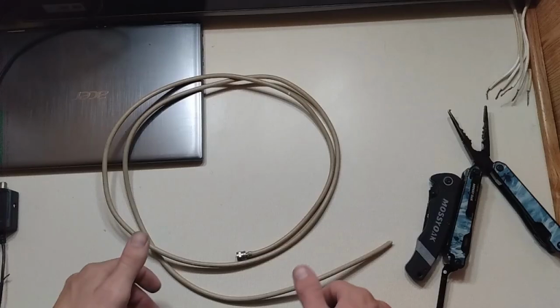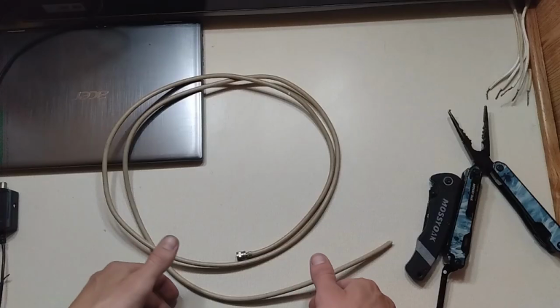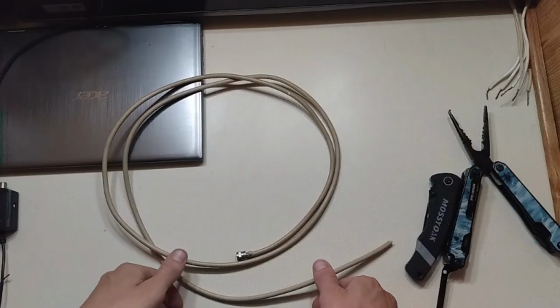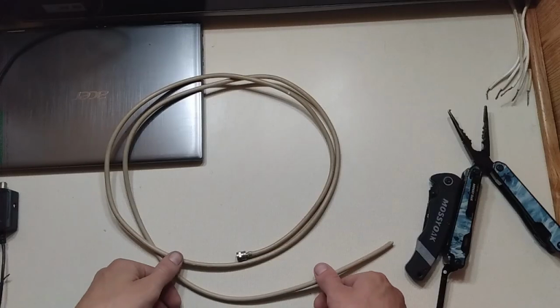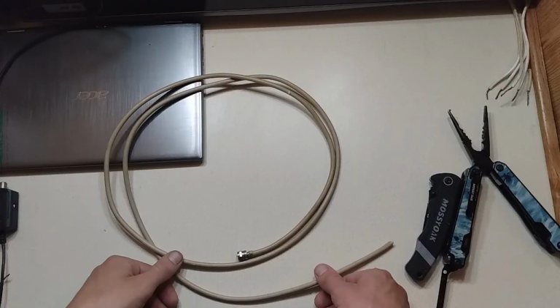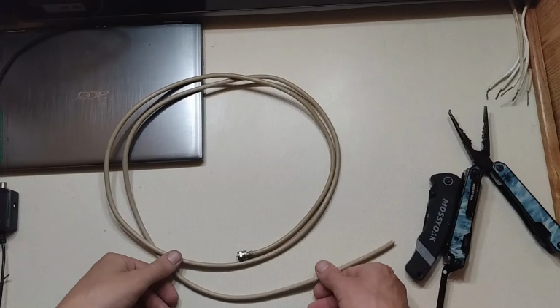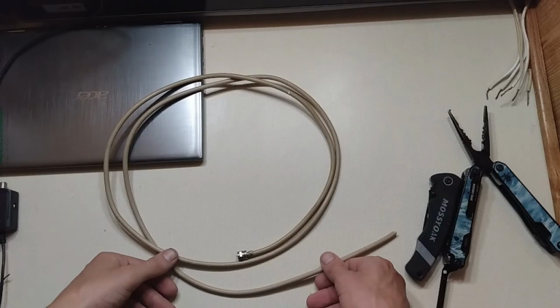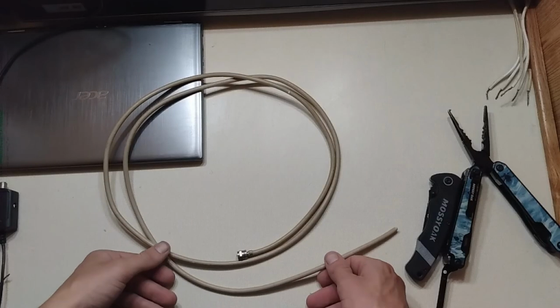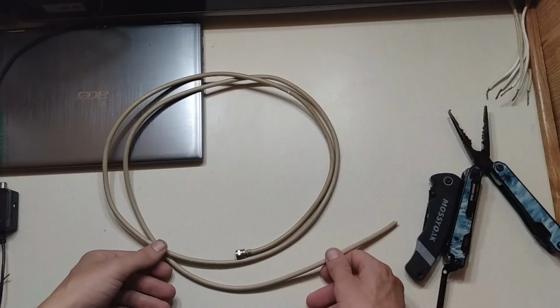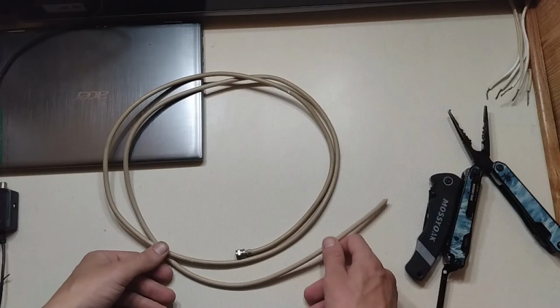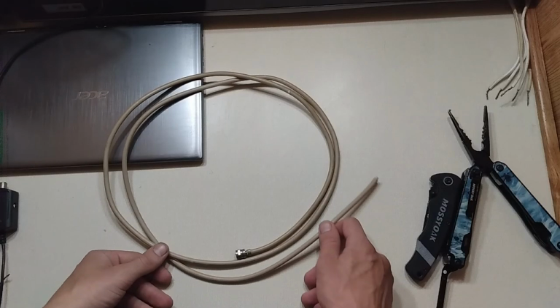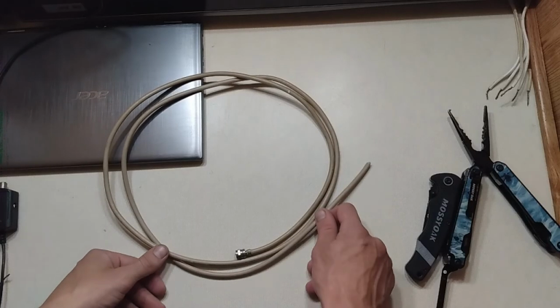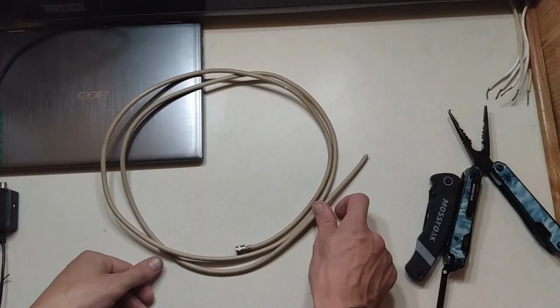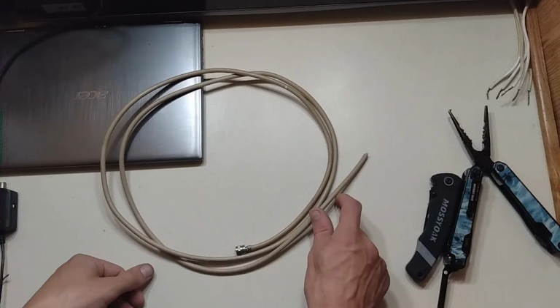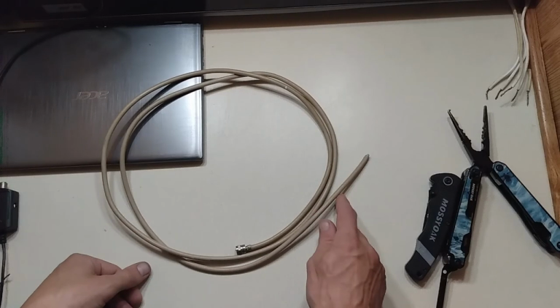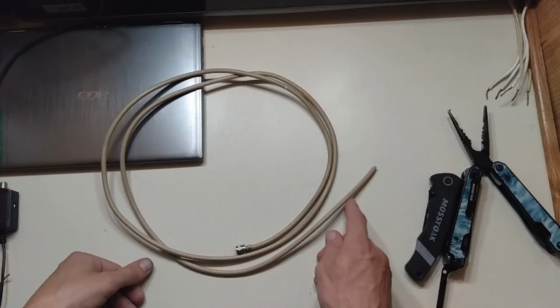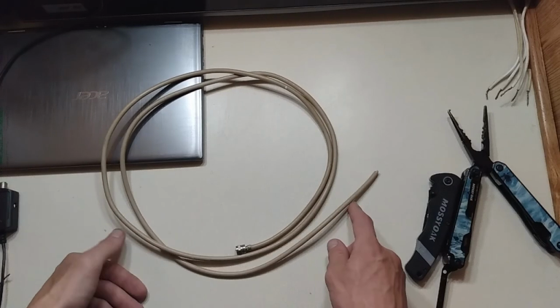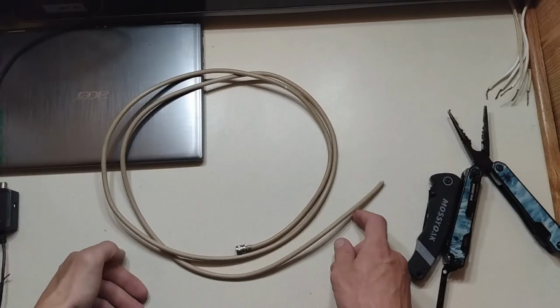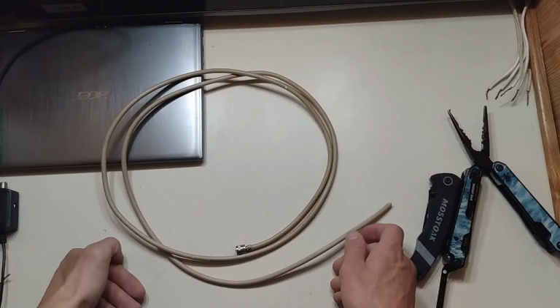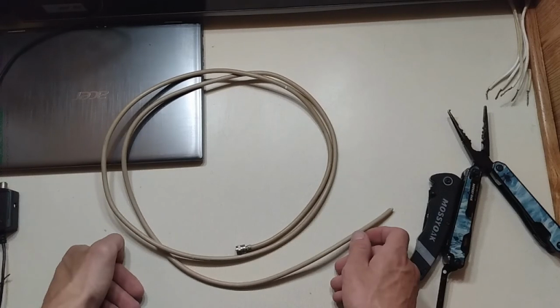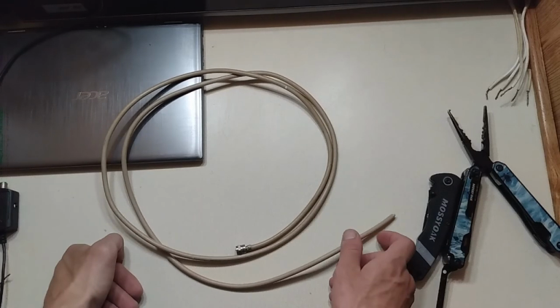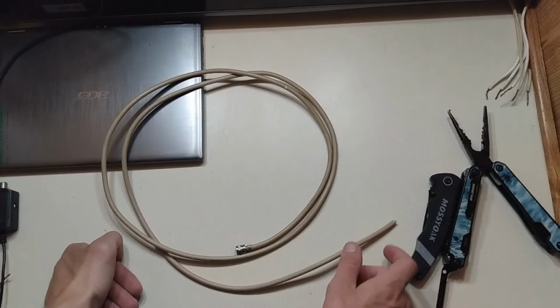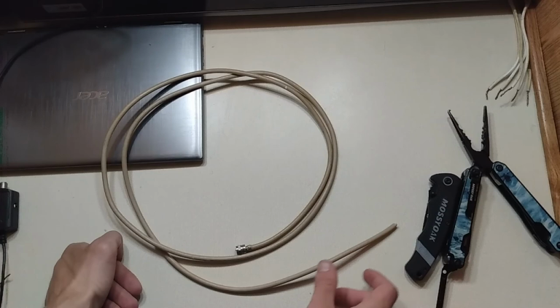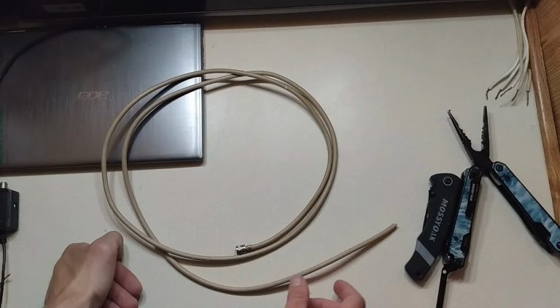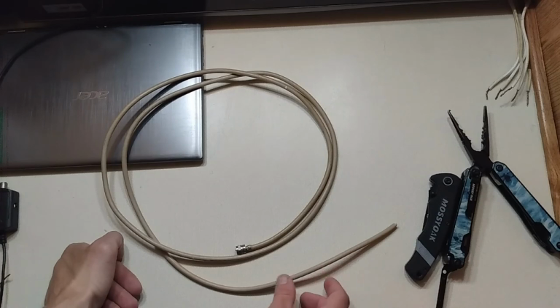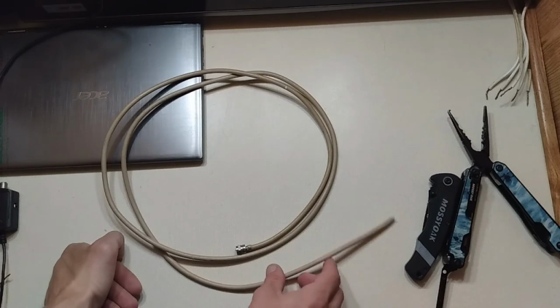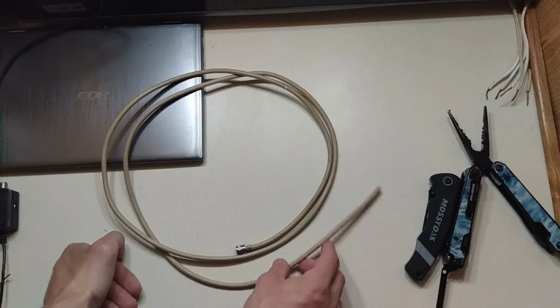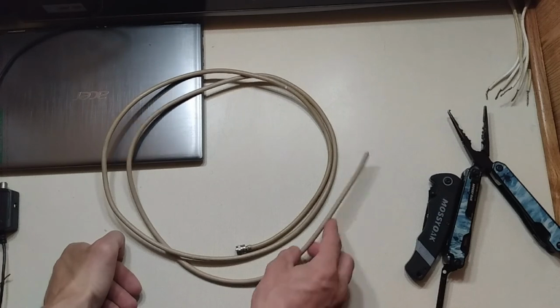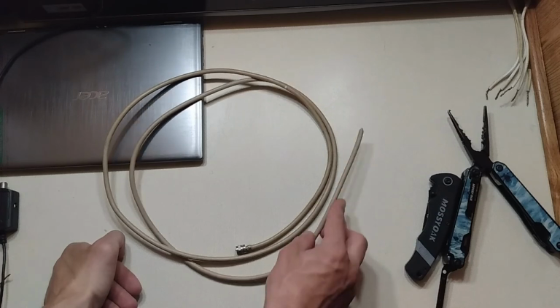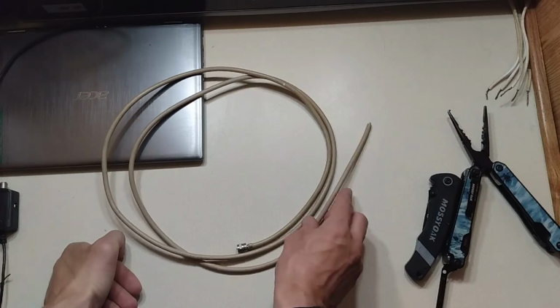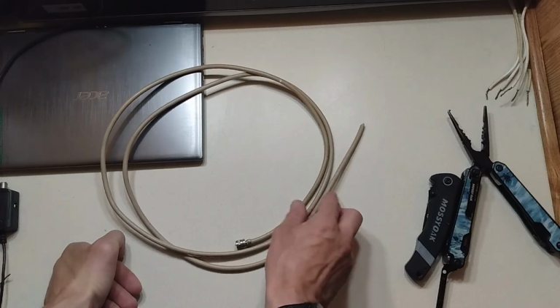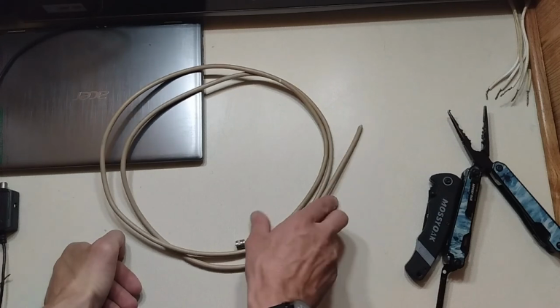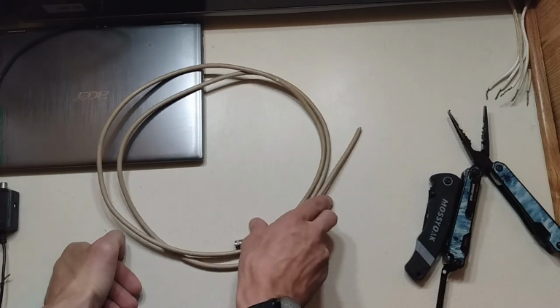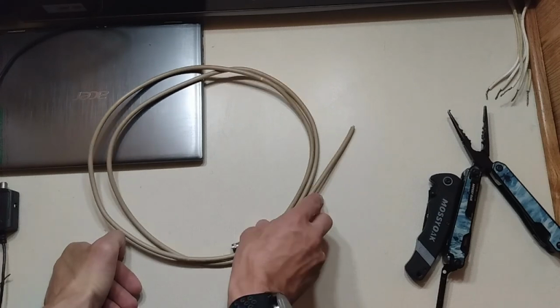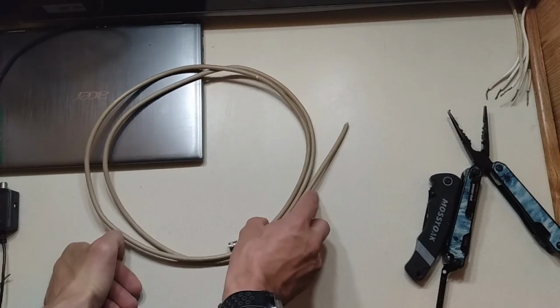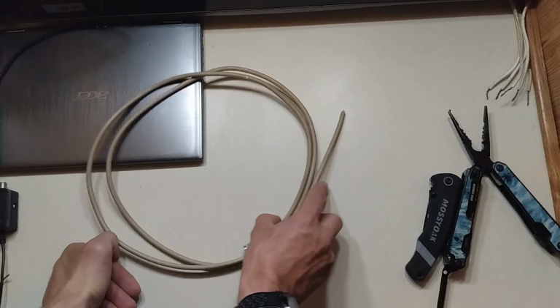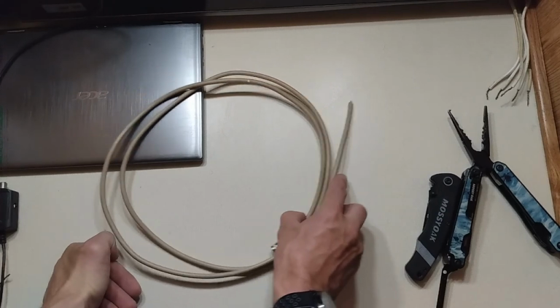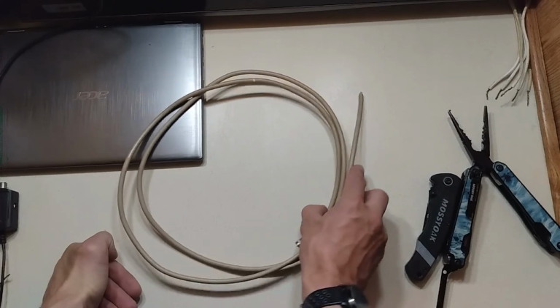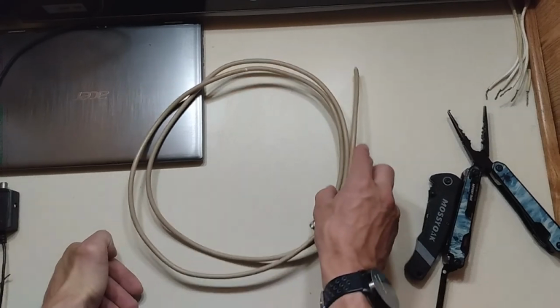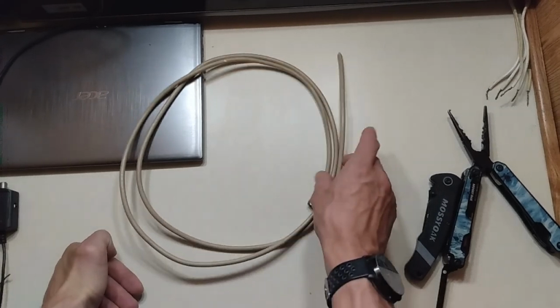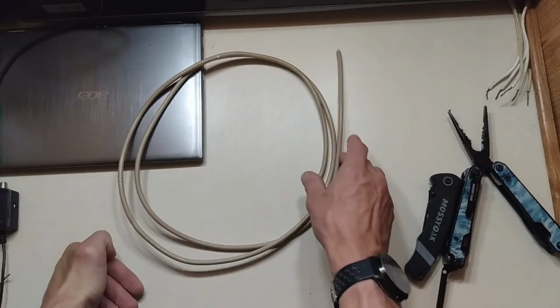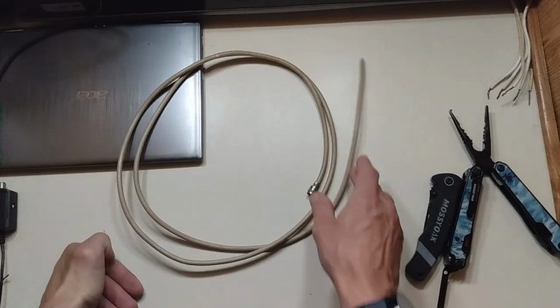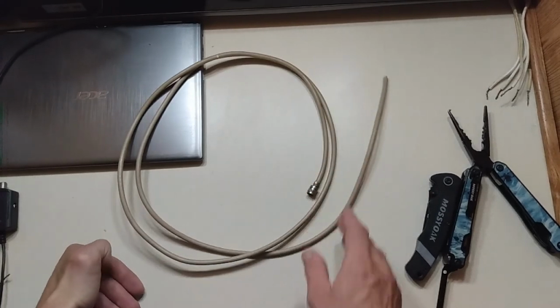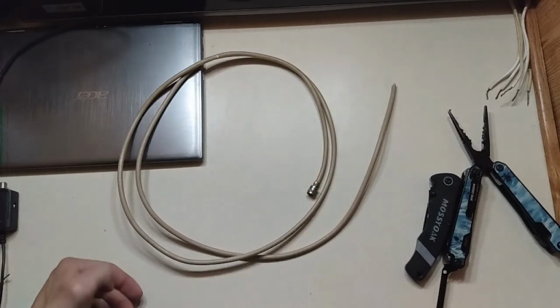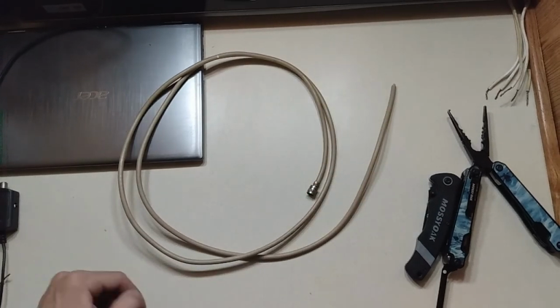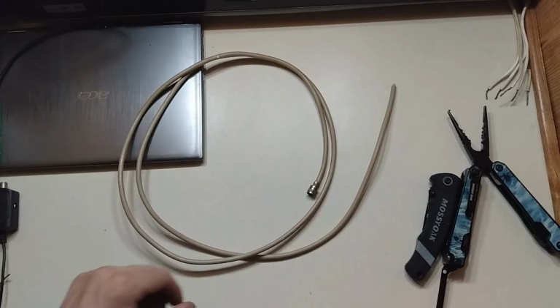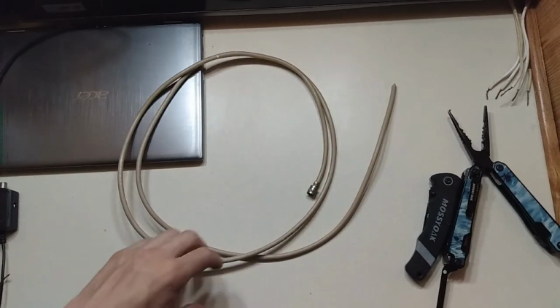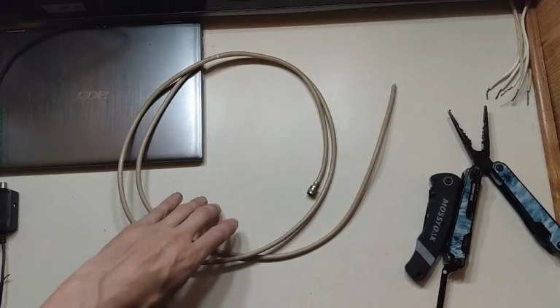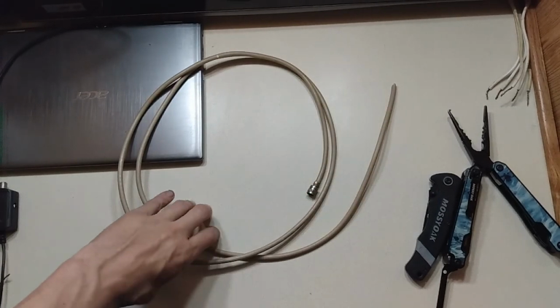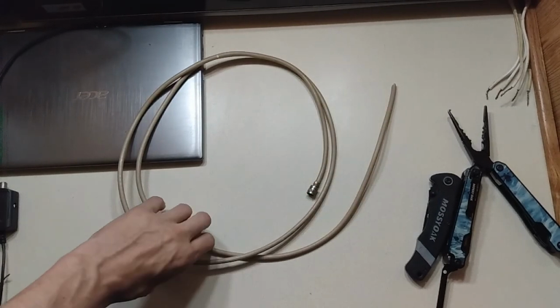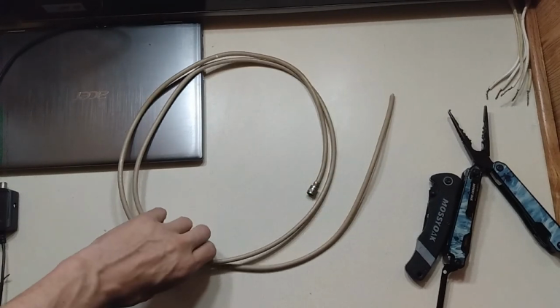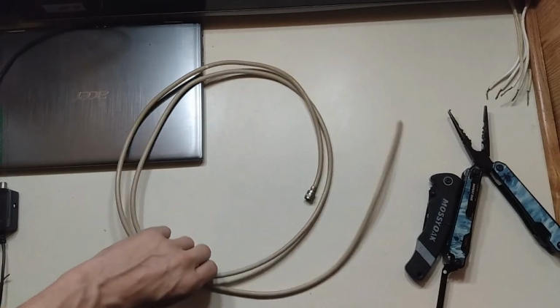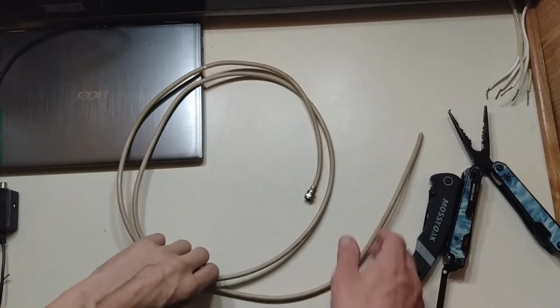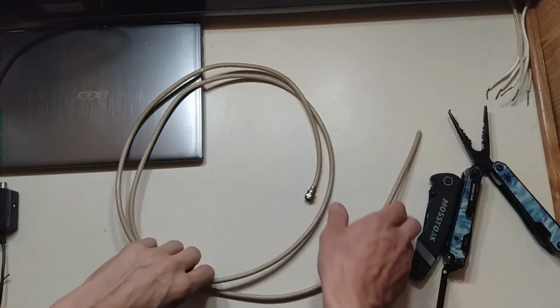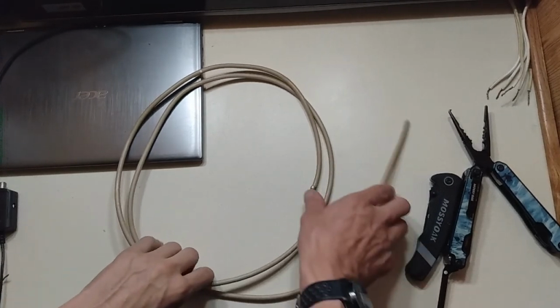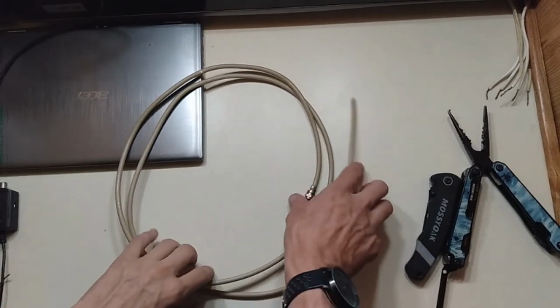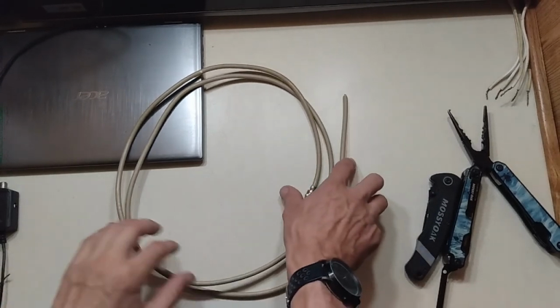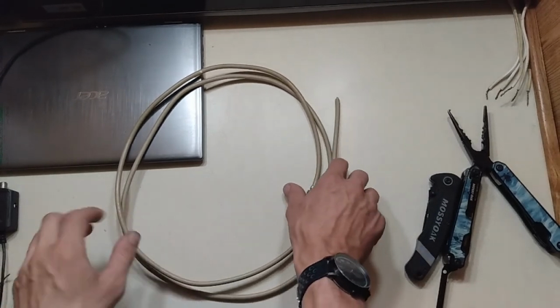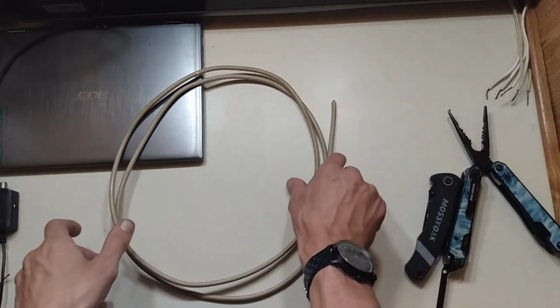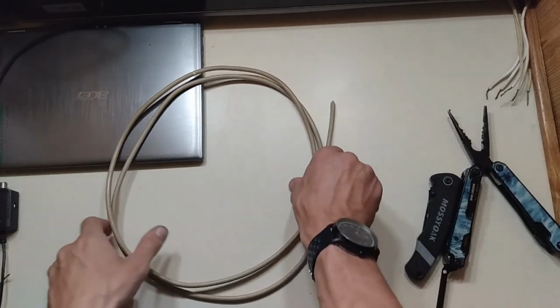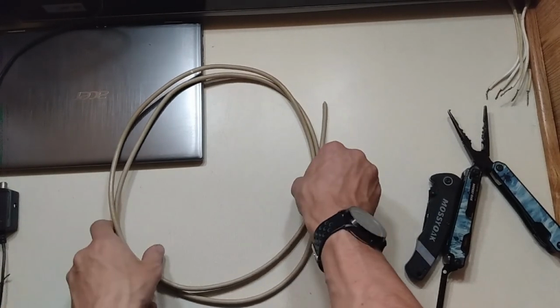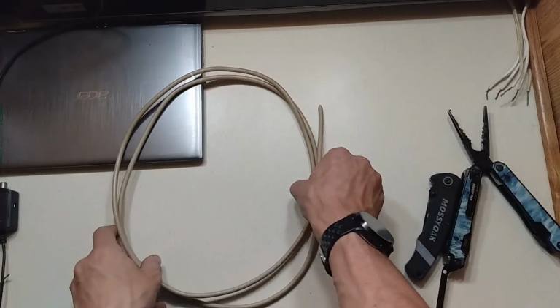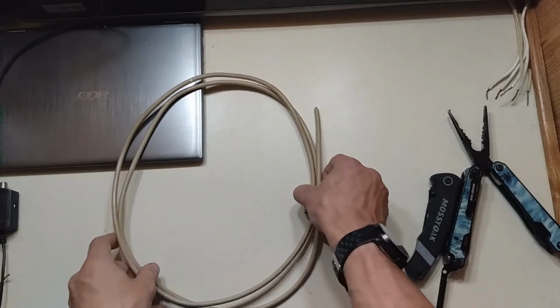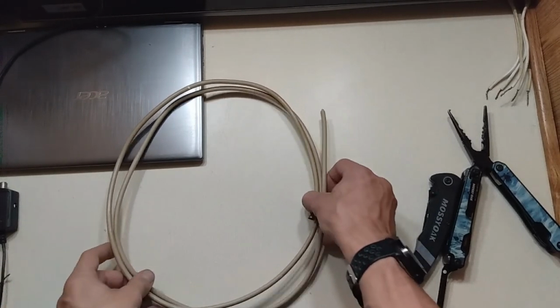Hey guys, how you doing today? This is a quick little video on how to make a GMRS antenna out of a coax cable.